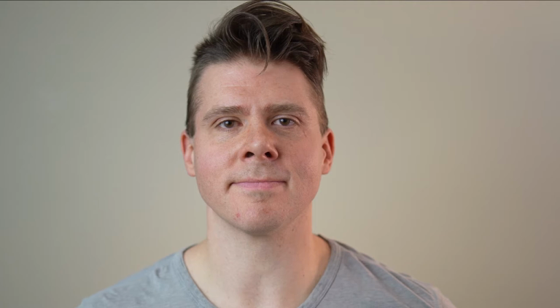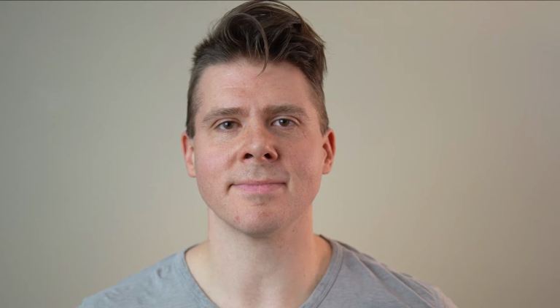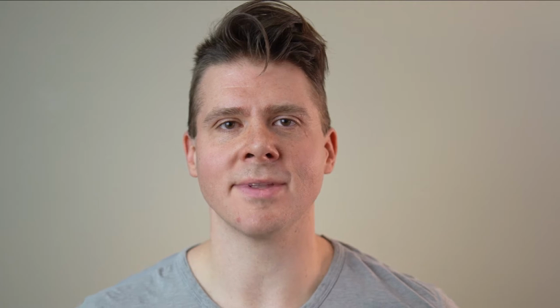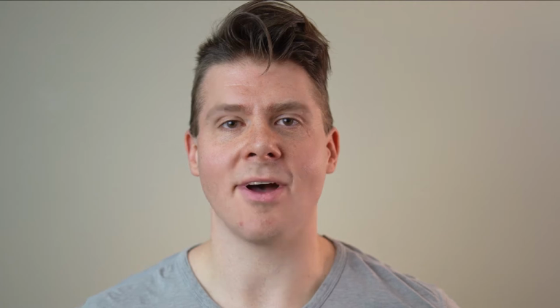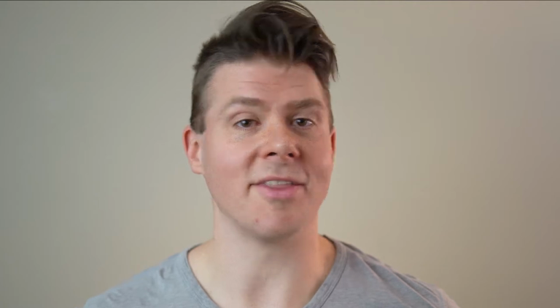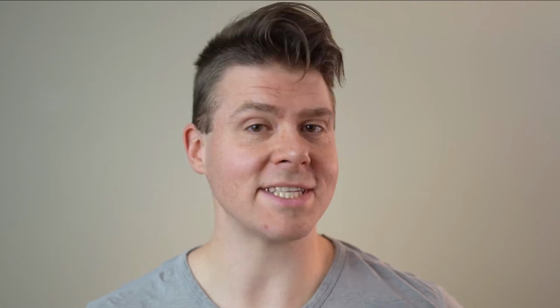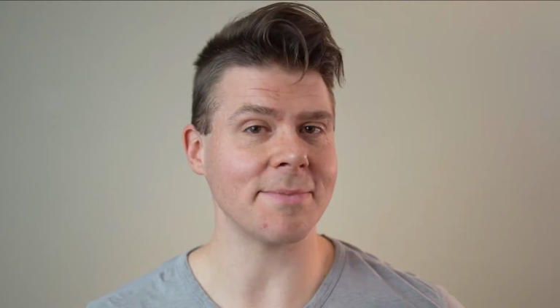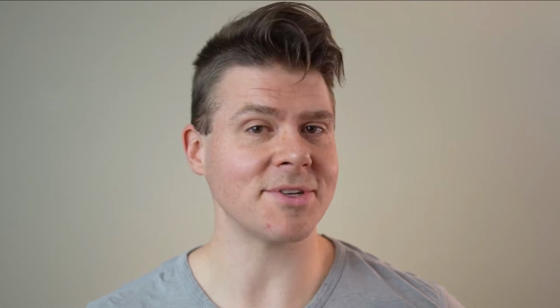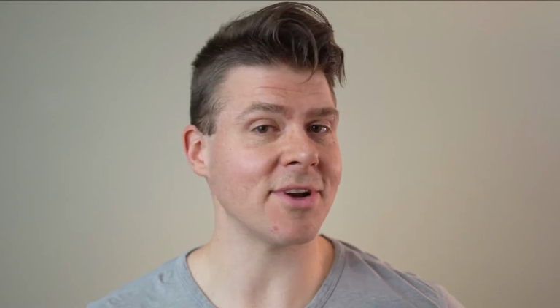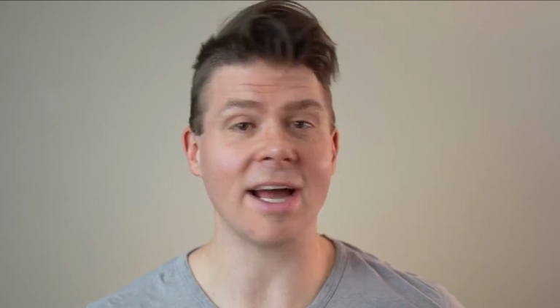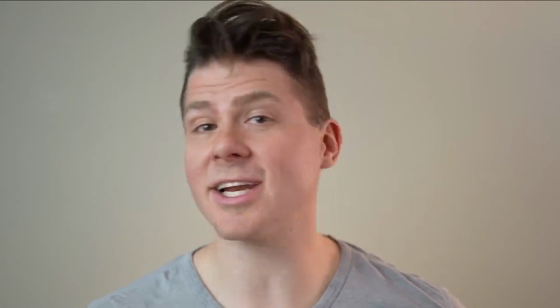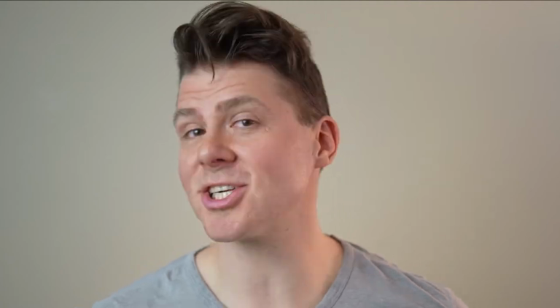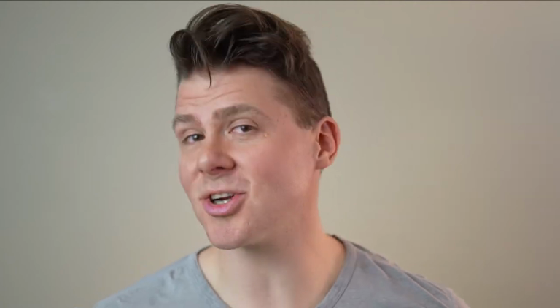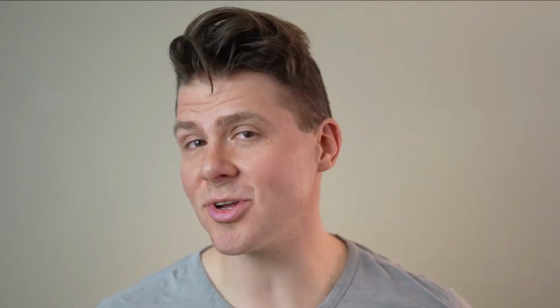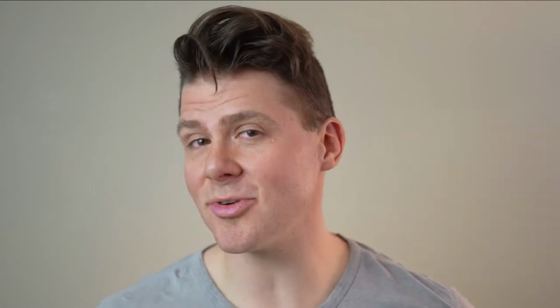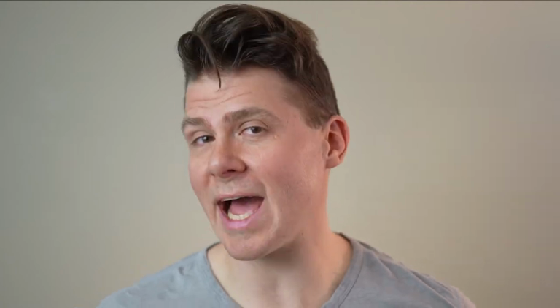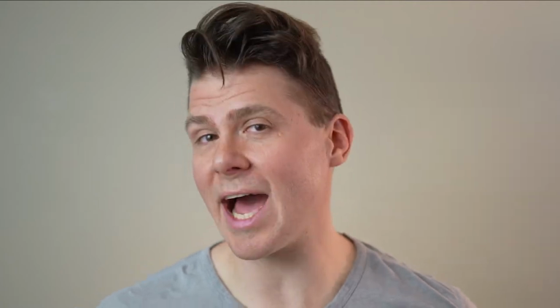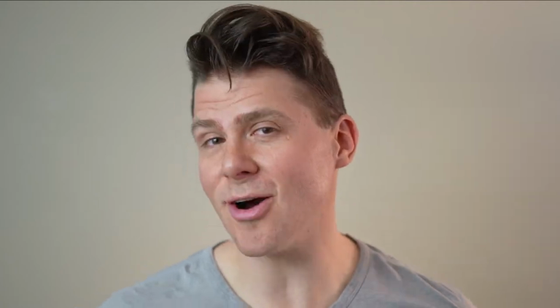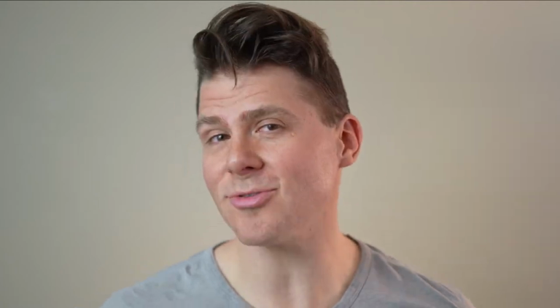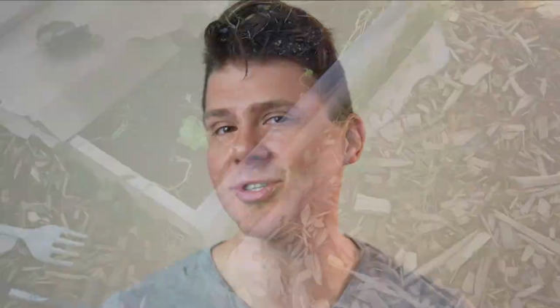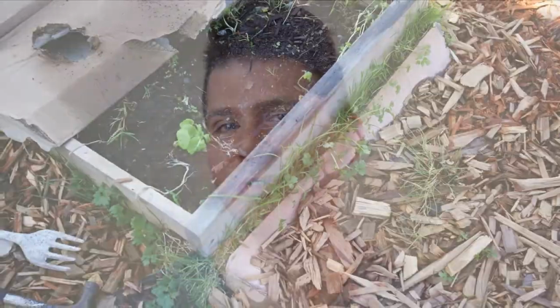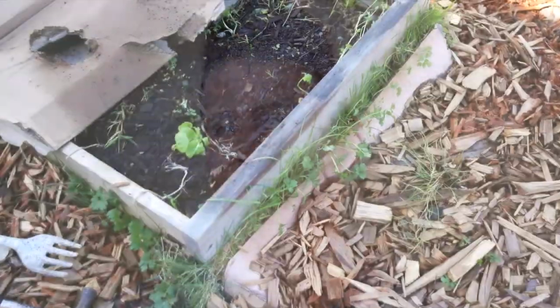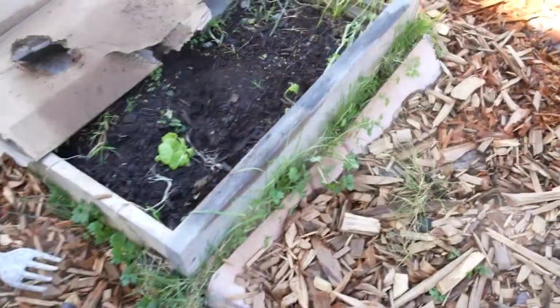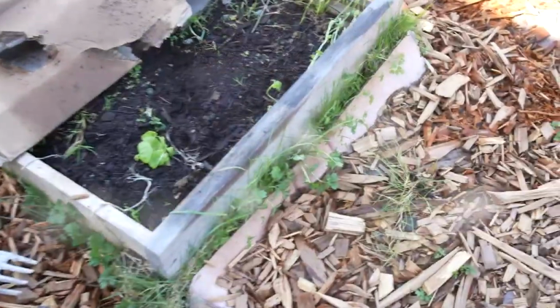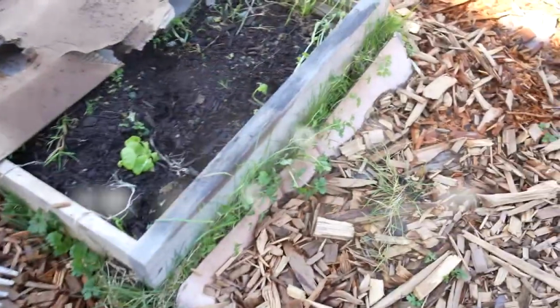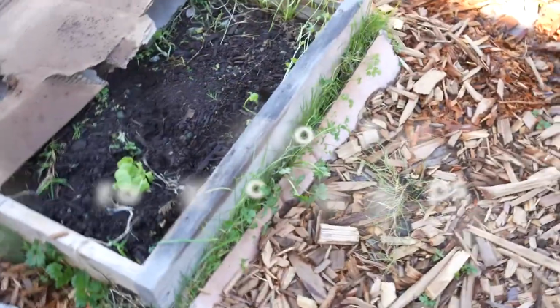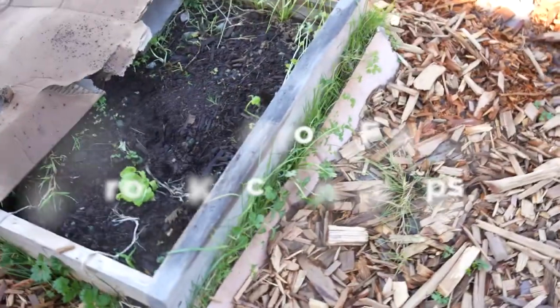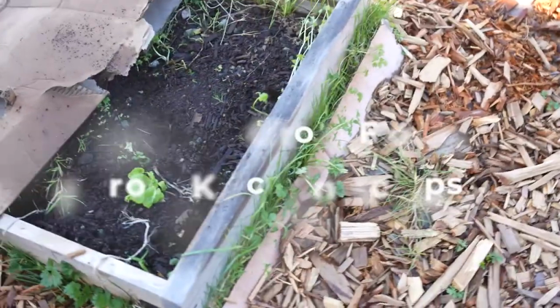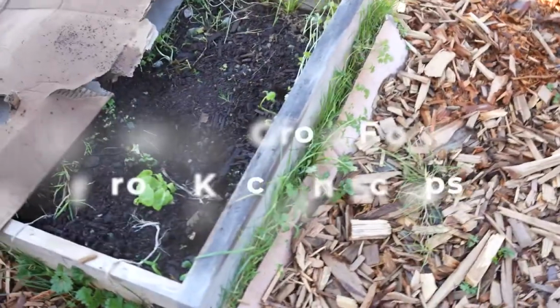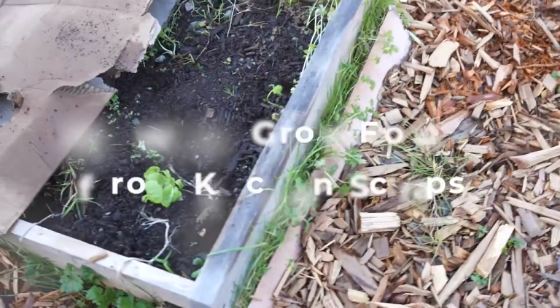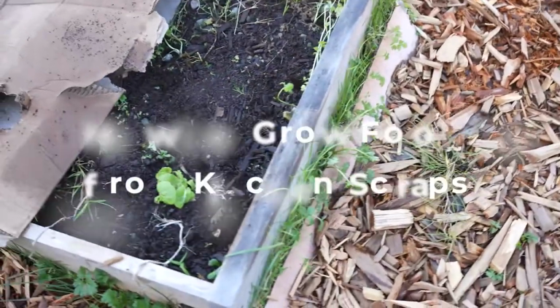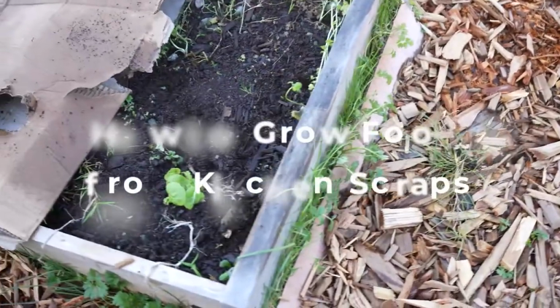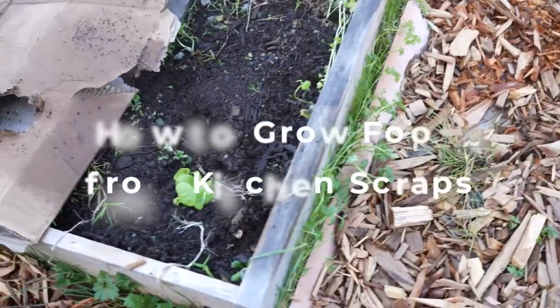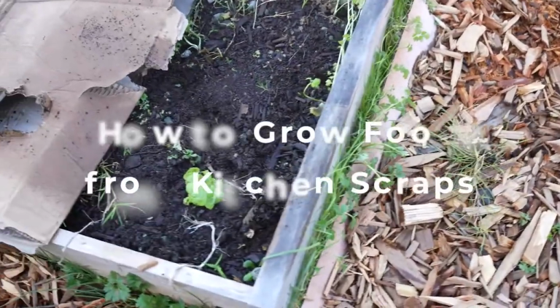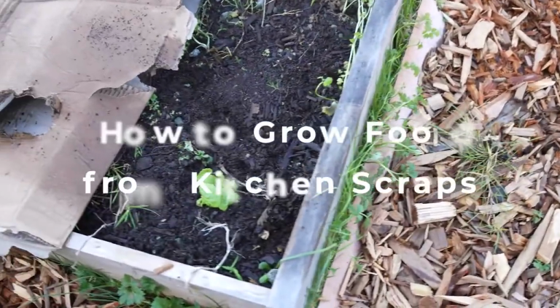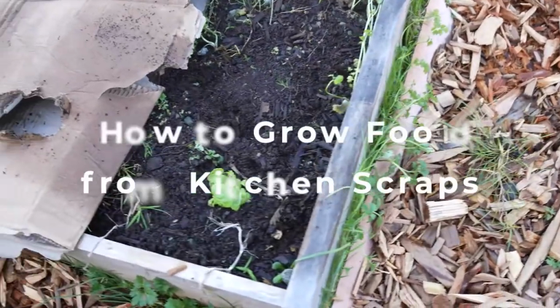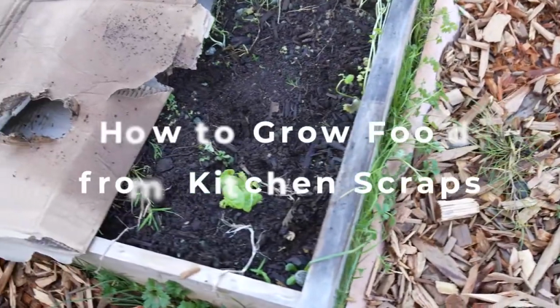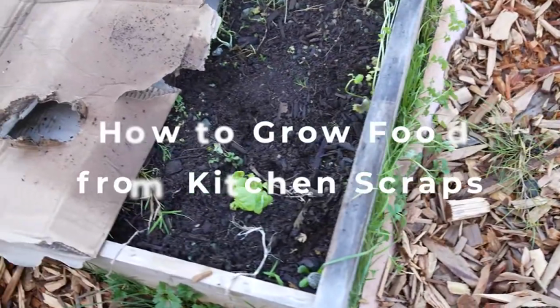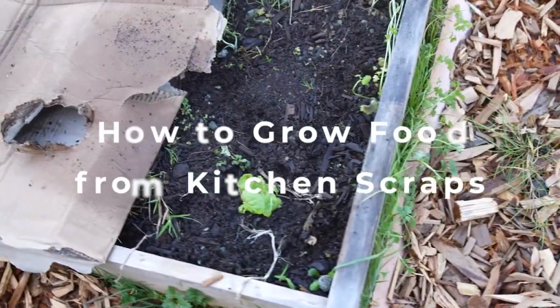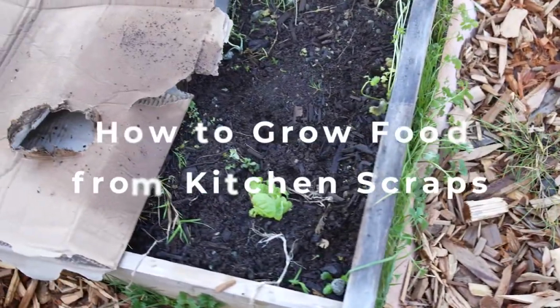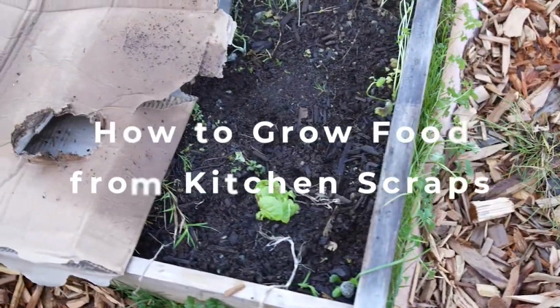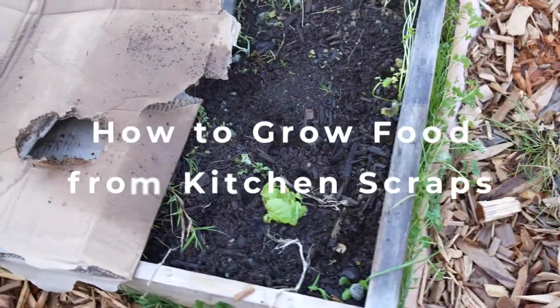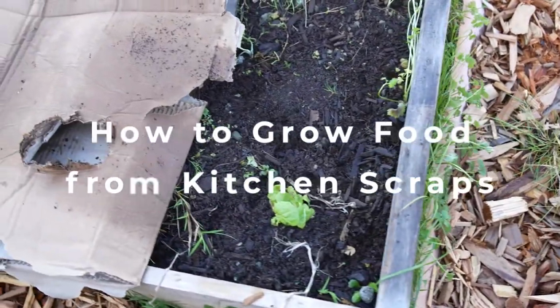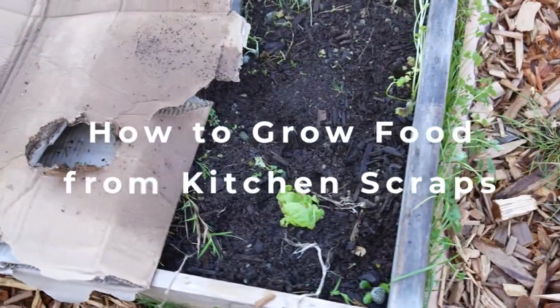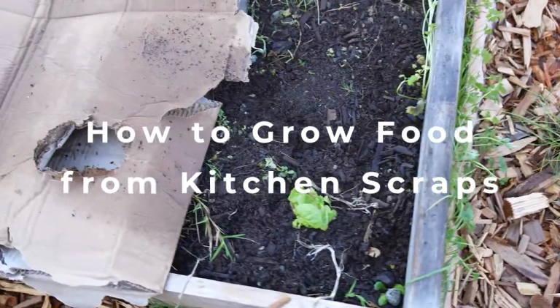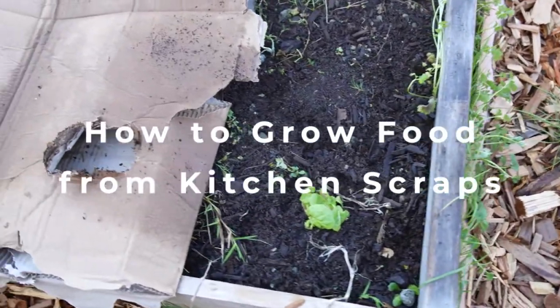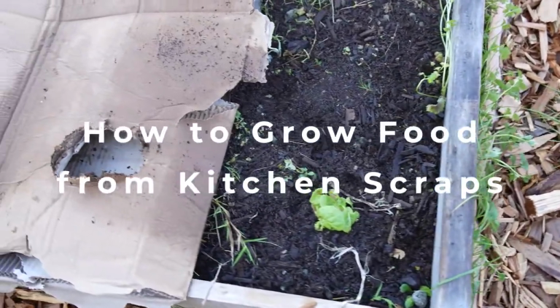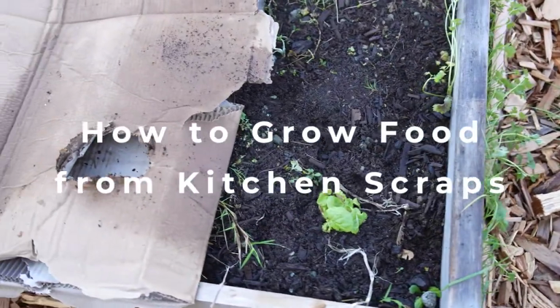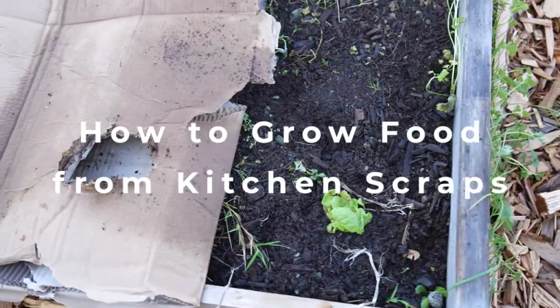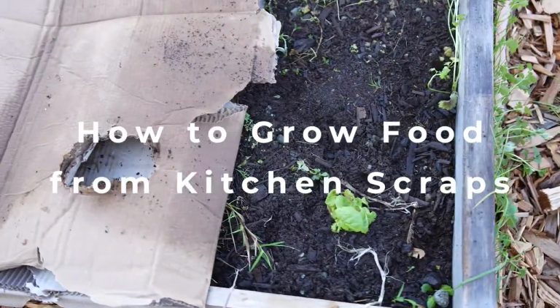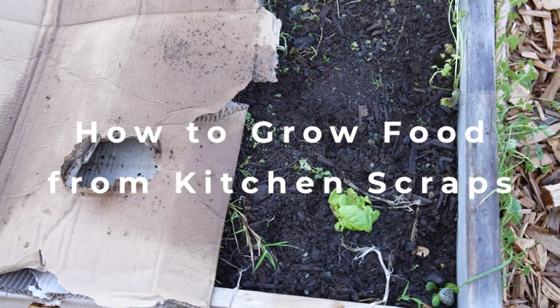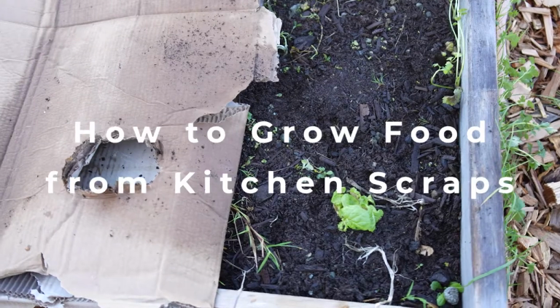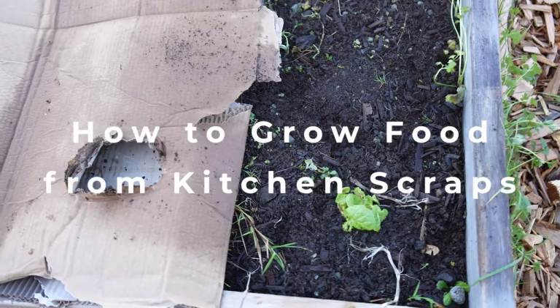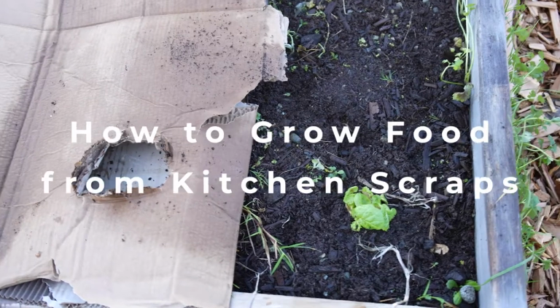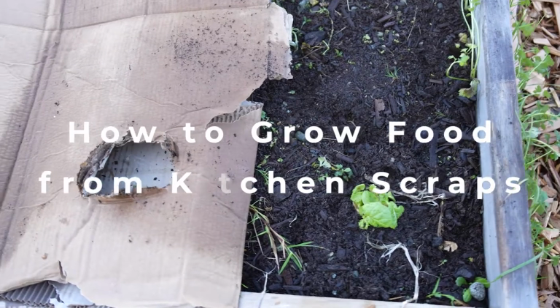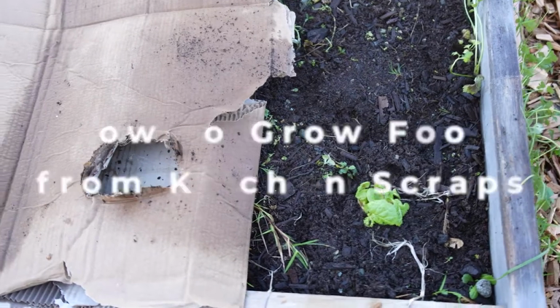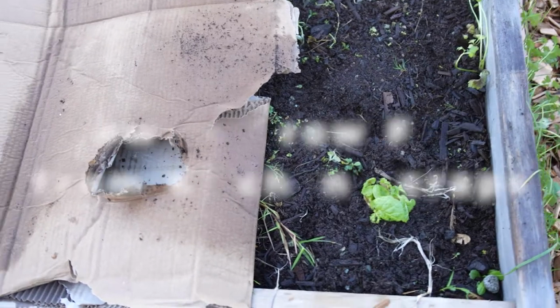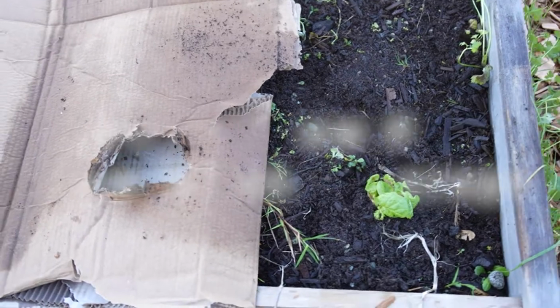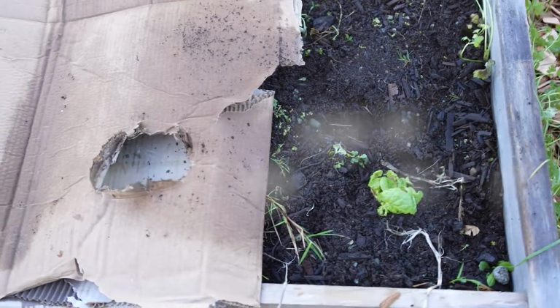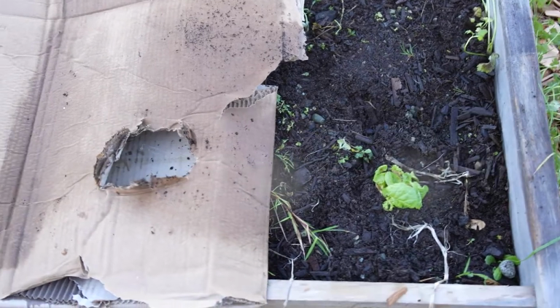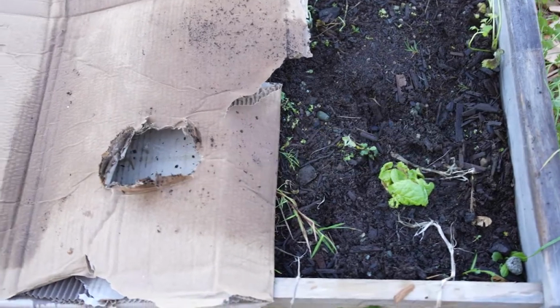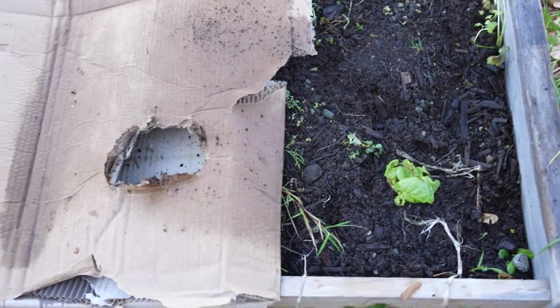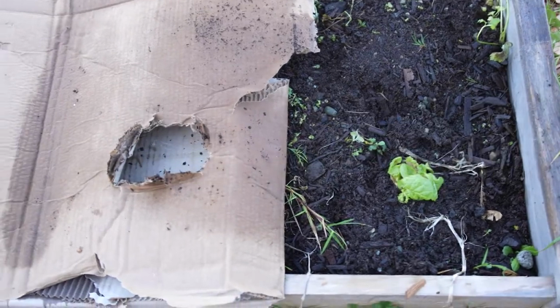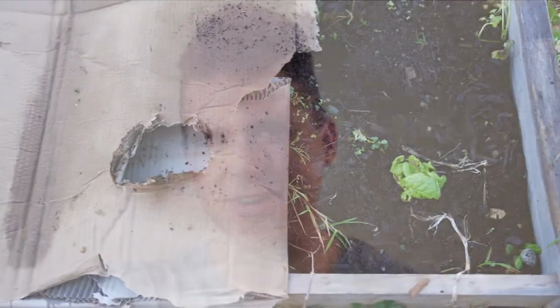On this episode I'm going to show you how to grow food from kitchen scraps. It's really not that difficult.